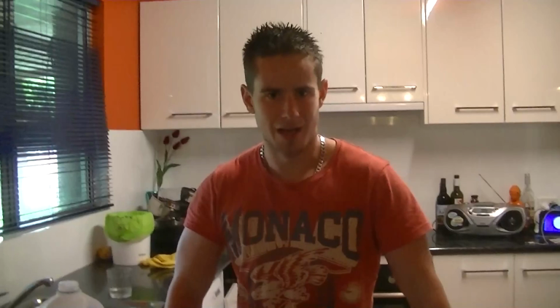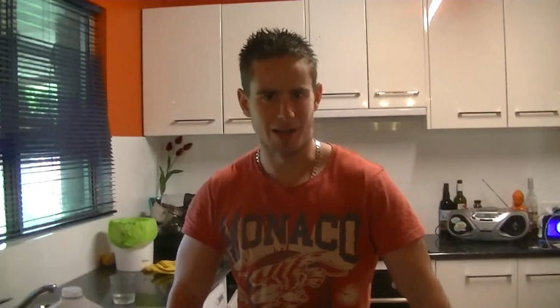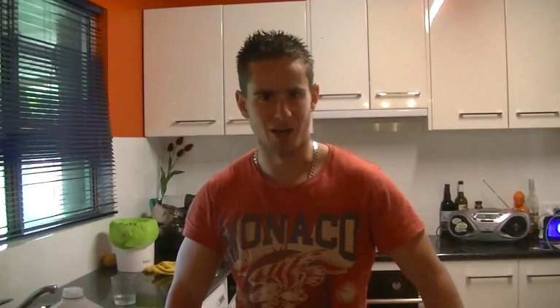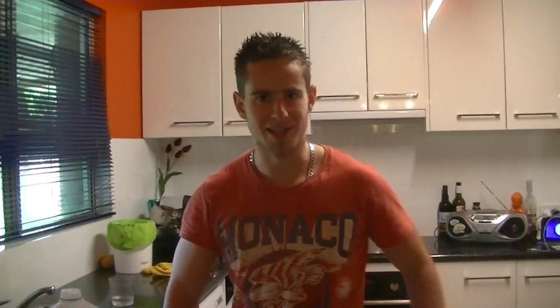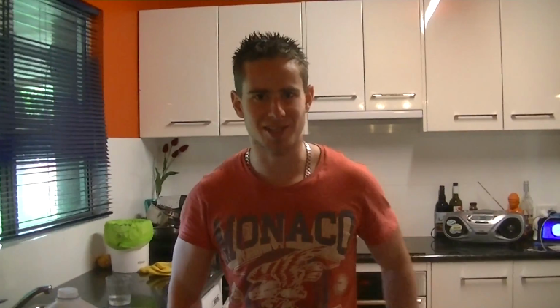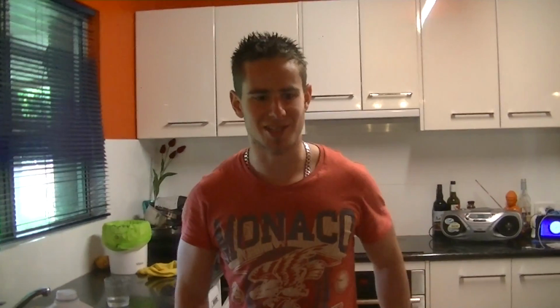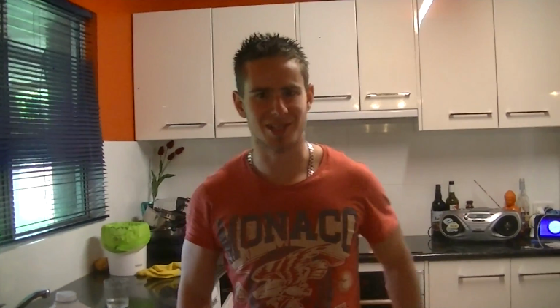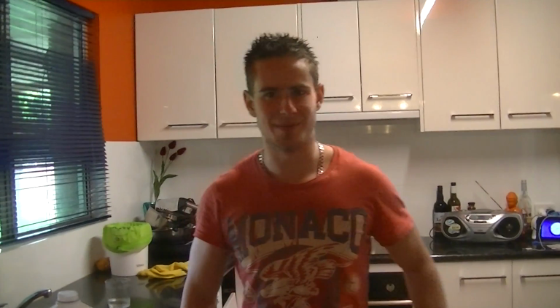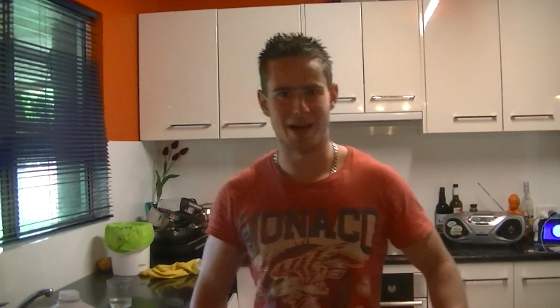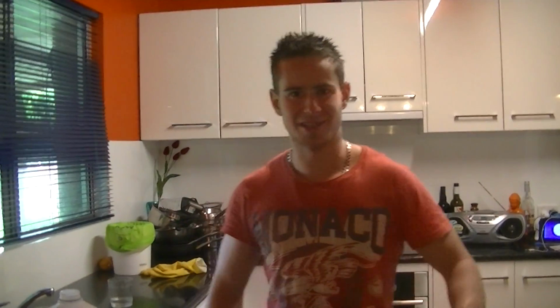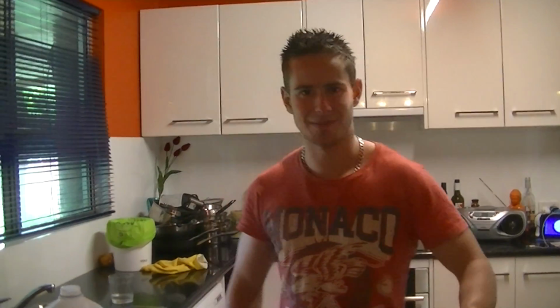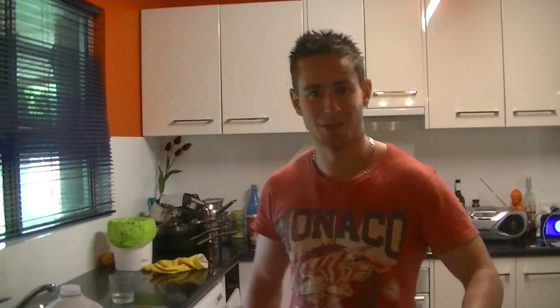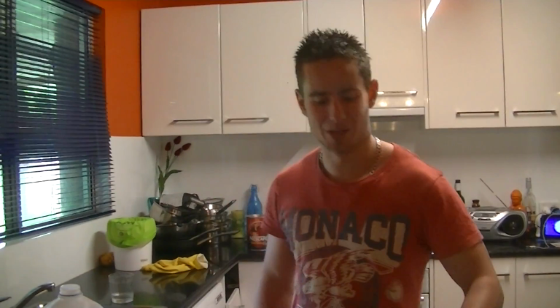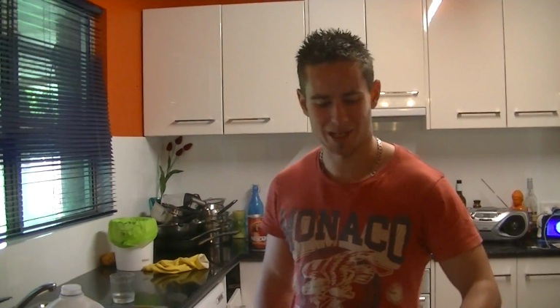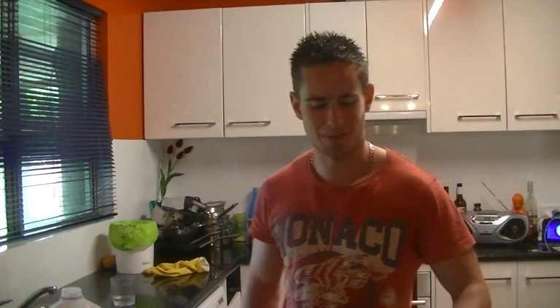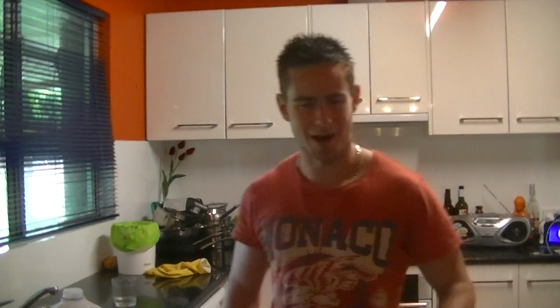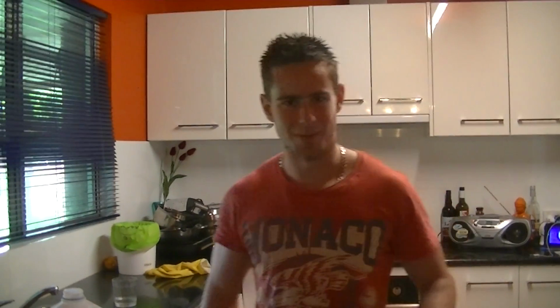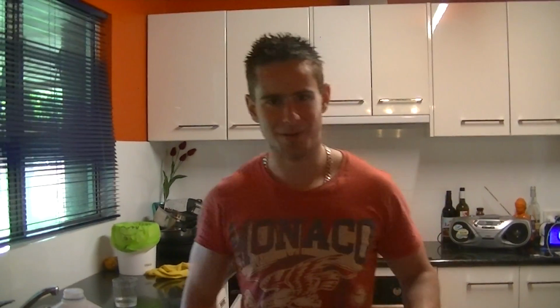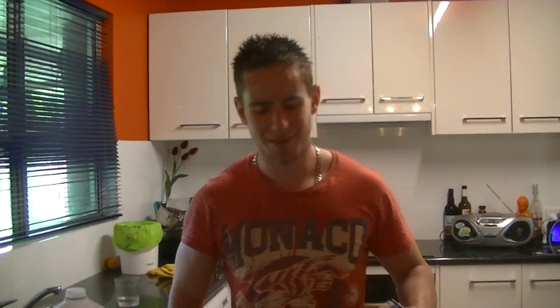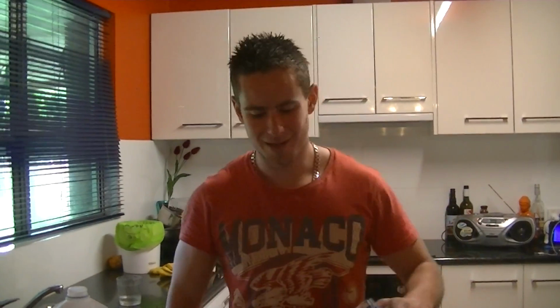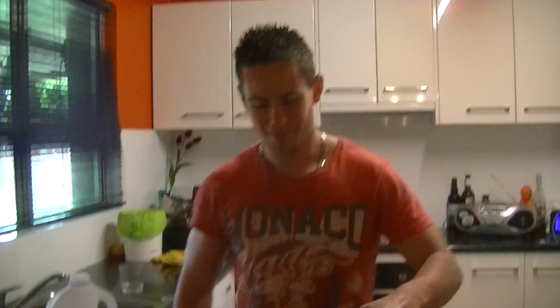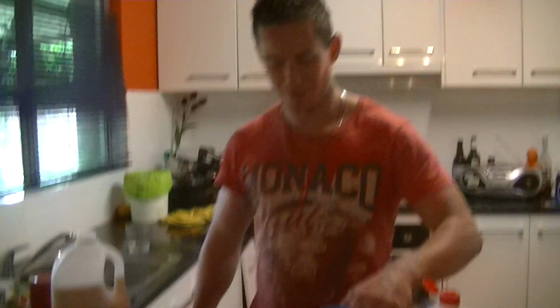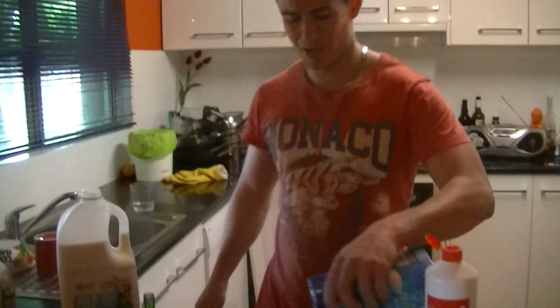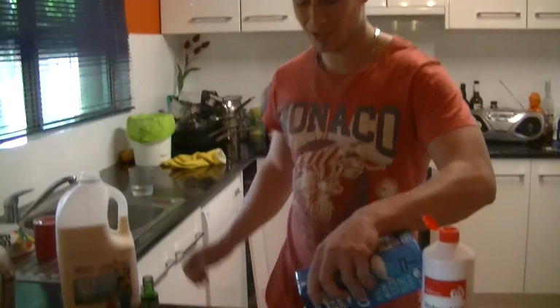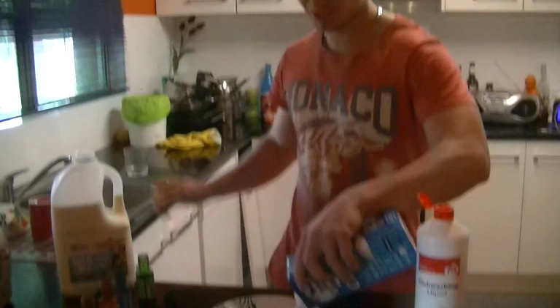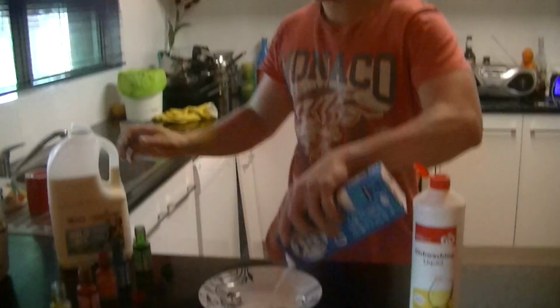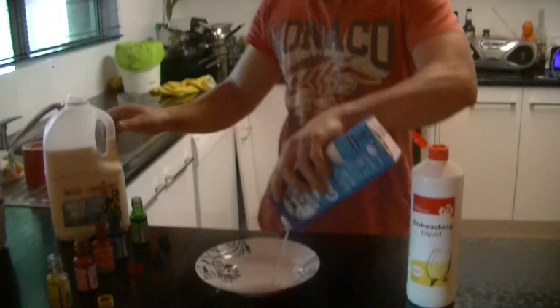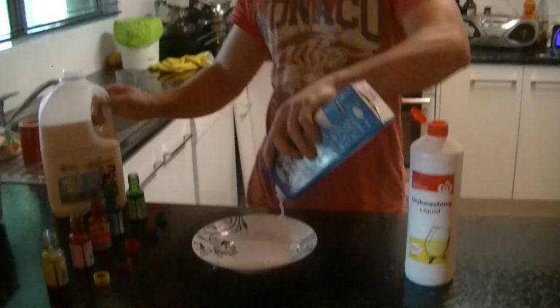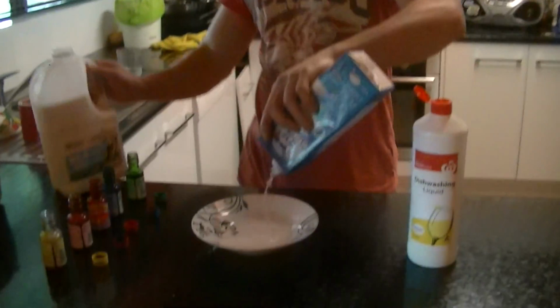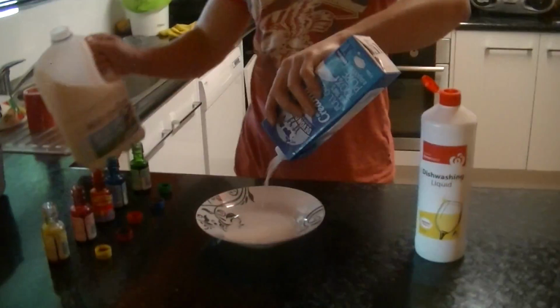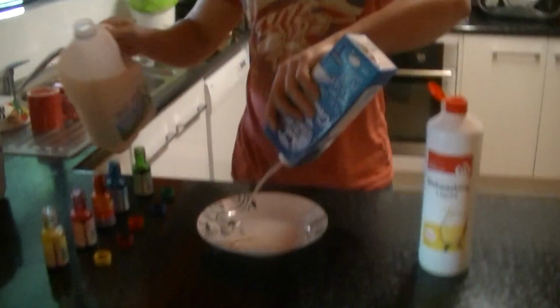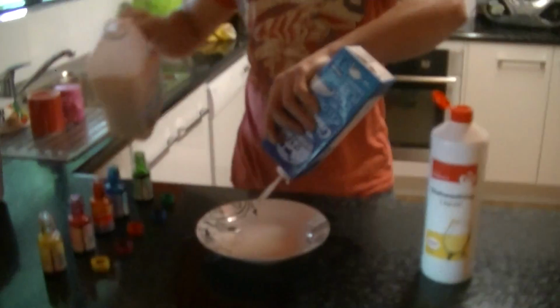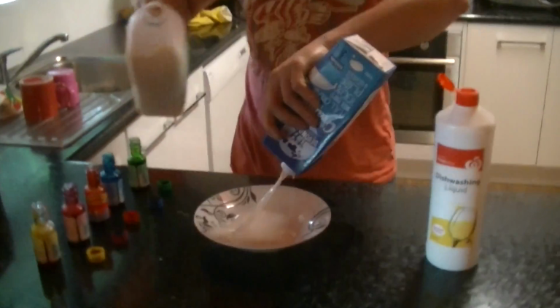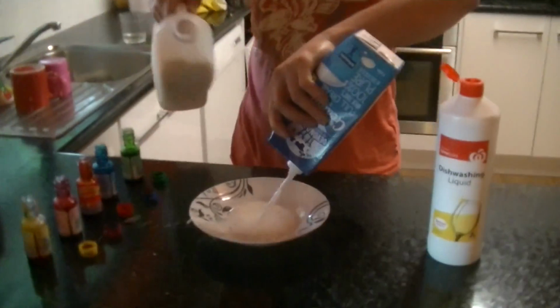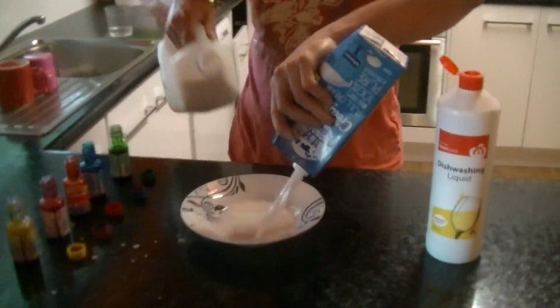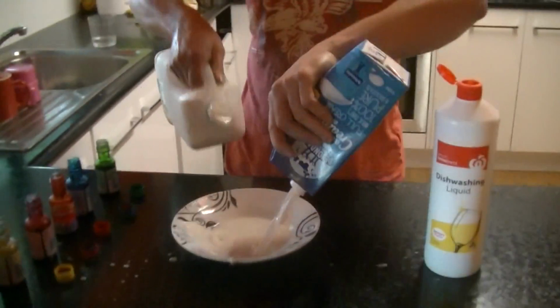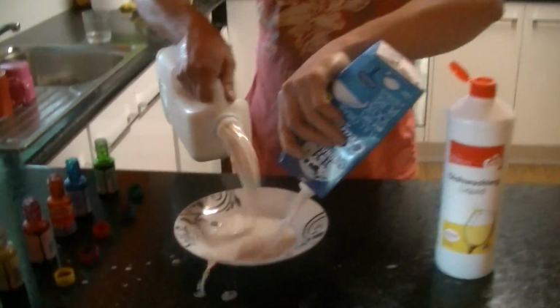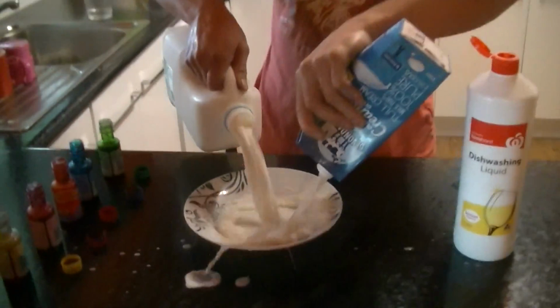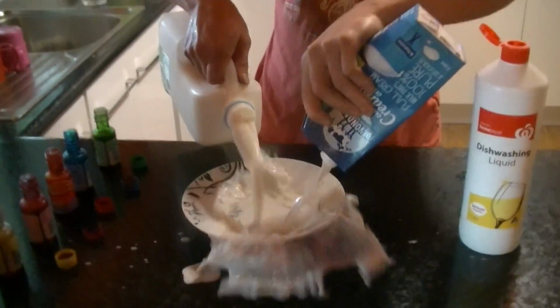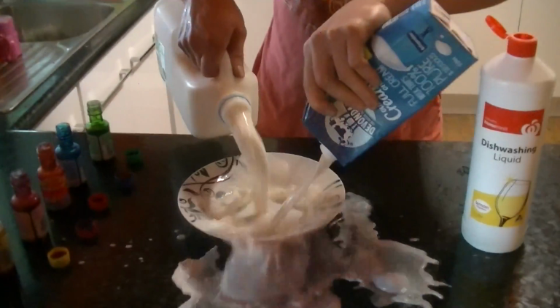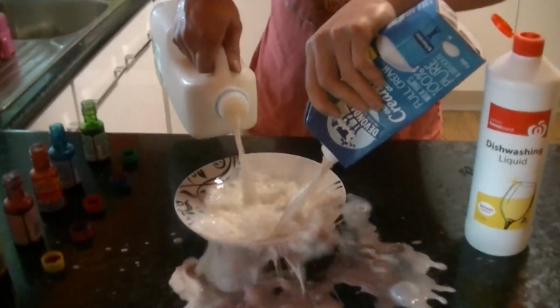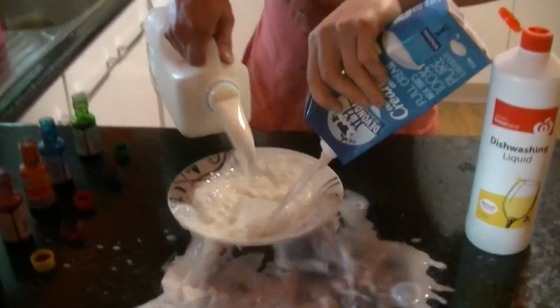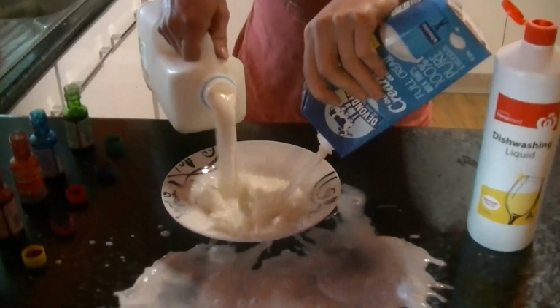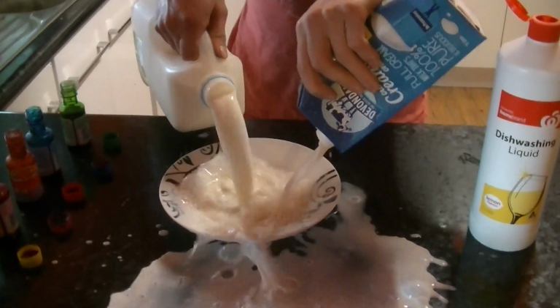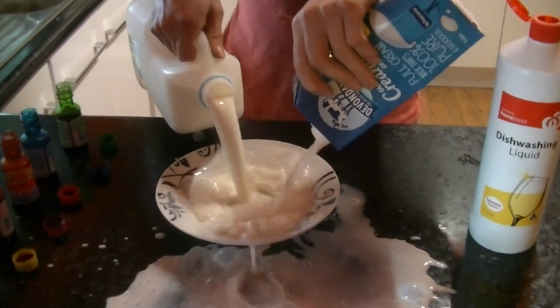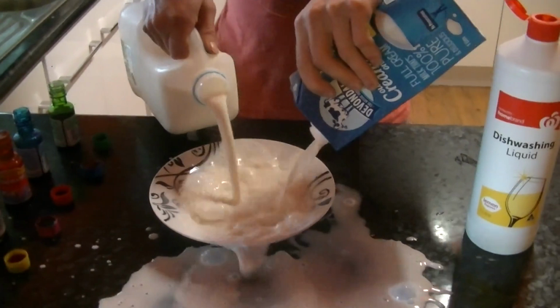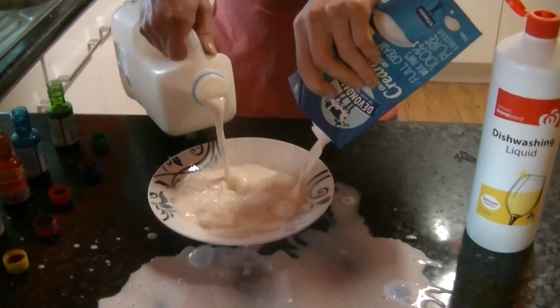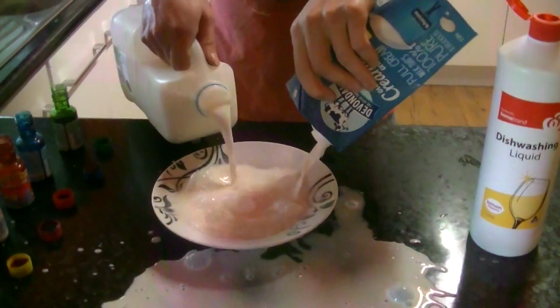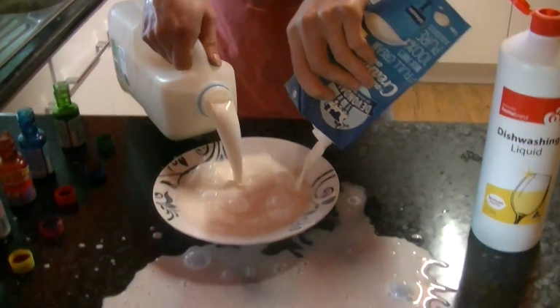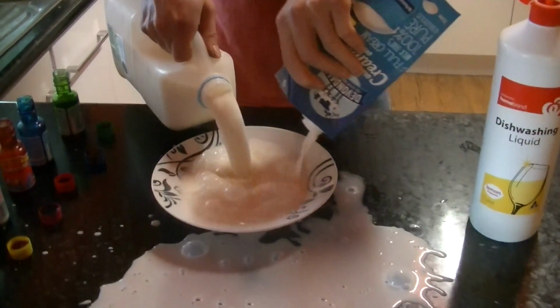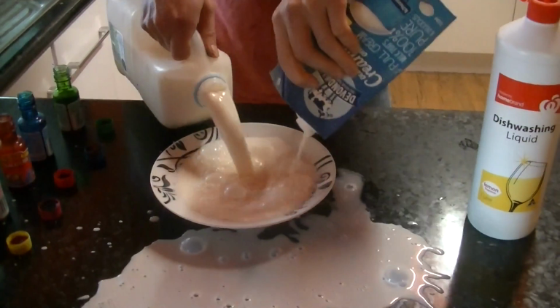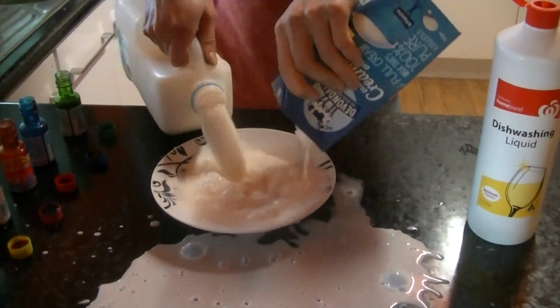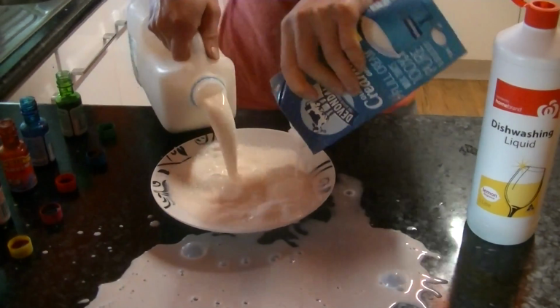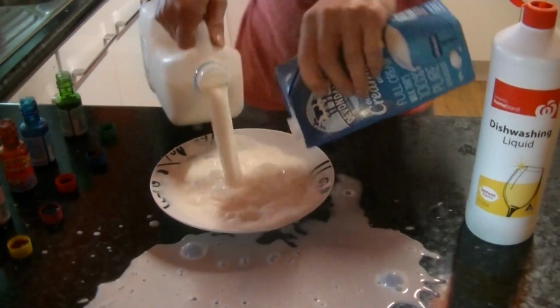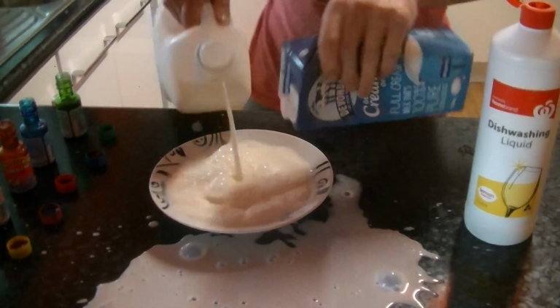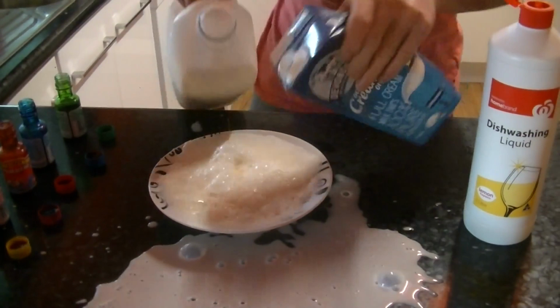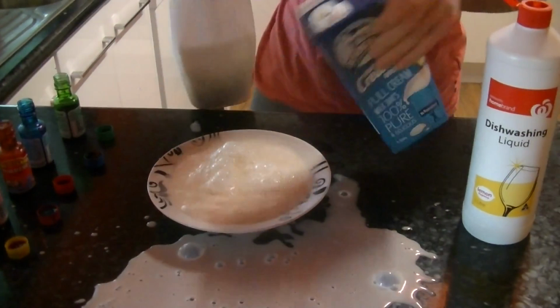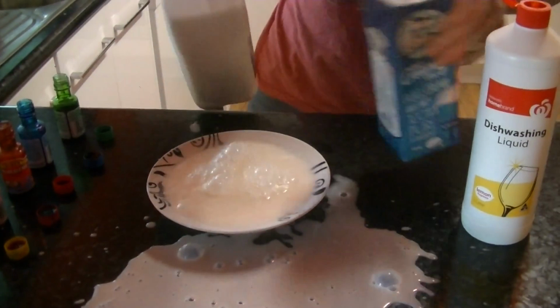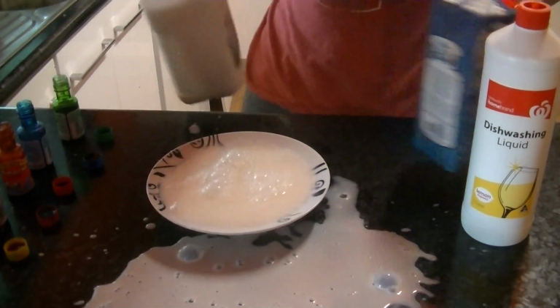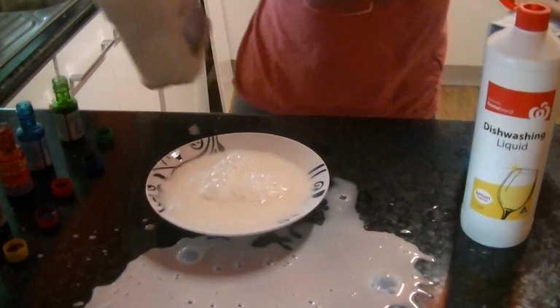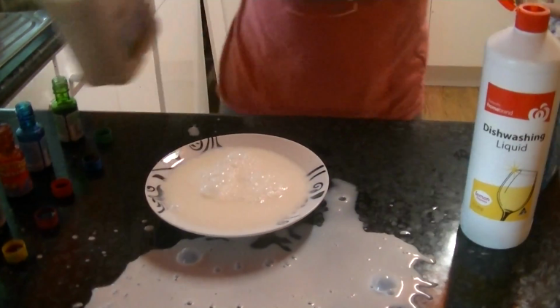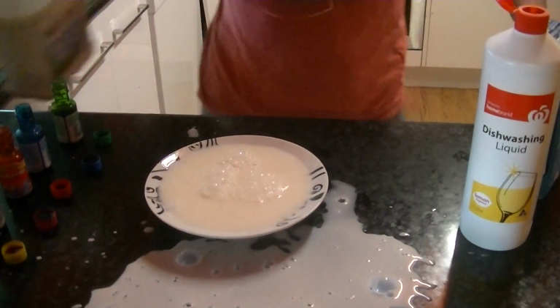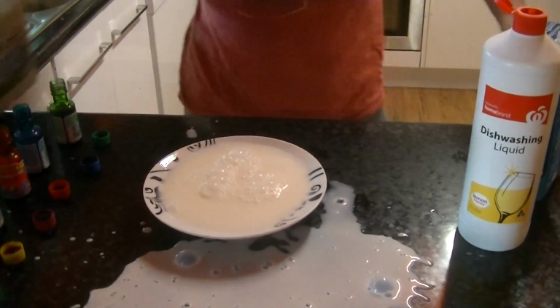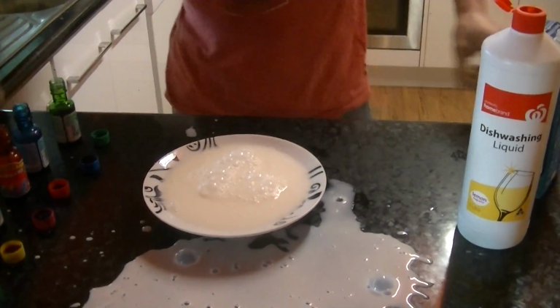Hey guys, this is The Amazing Milk Experiment. First, you get some full cream milk and chuck it in your bowl like that.